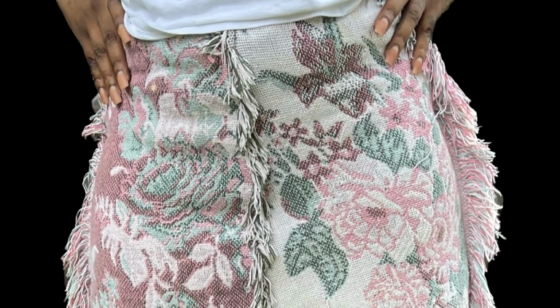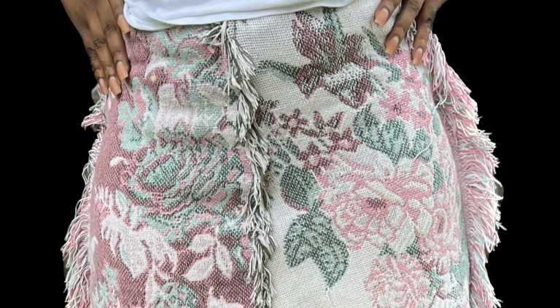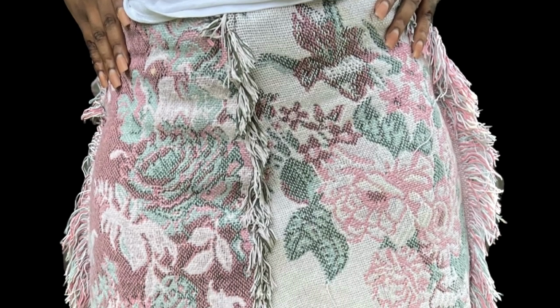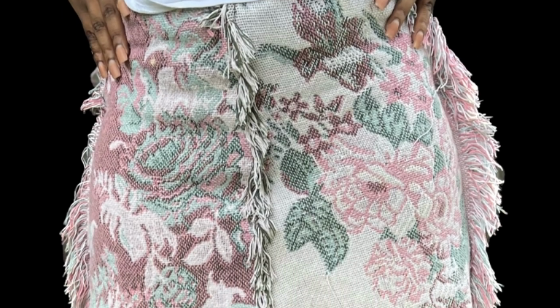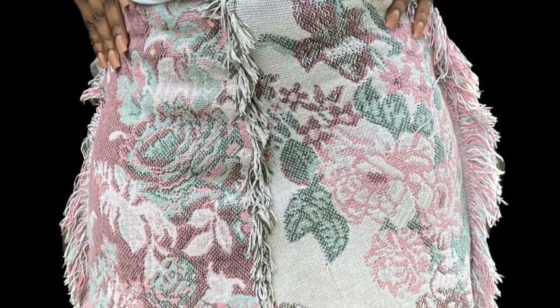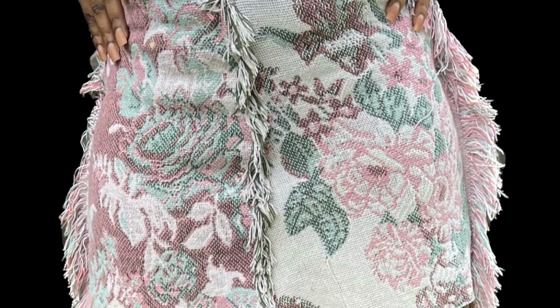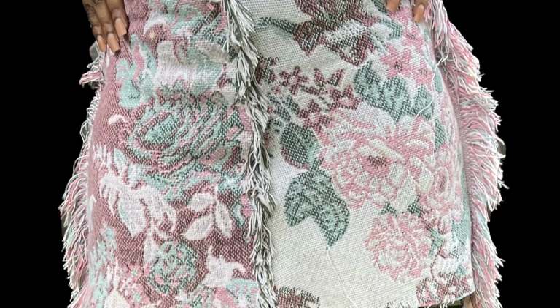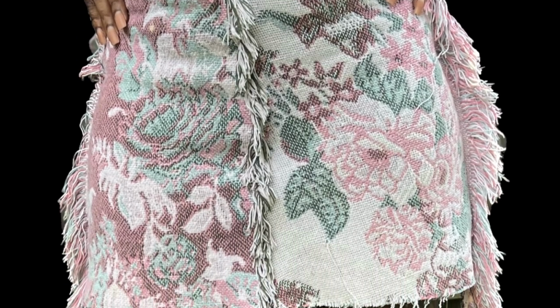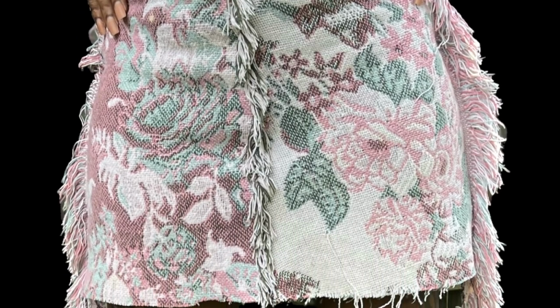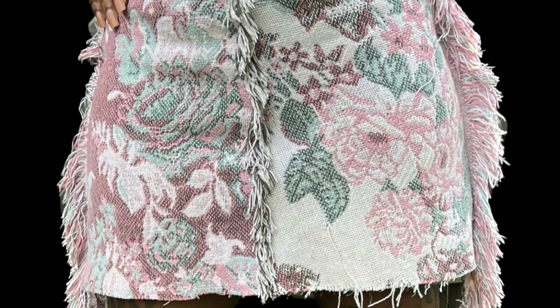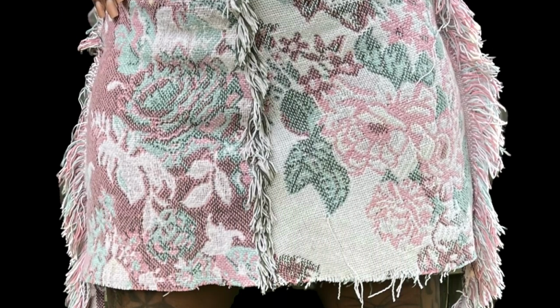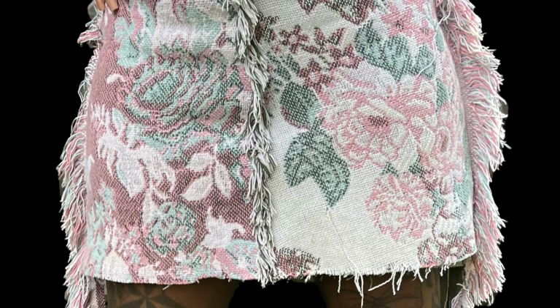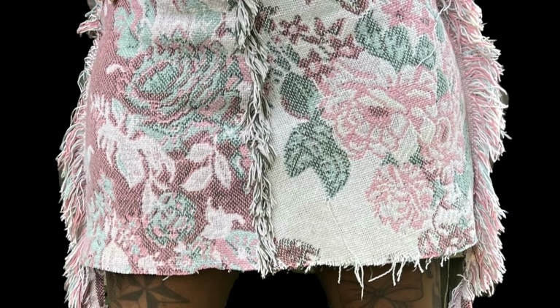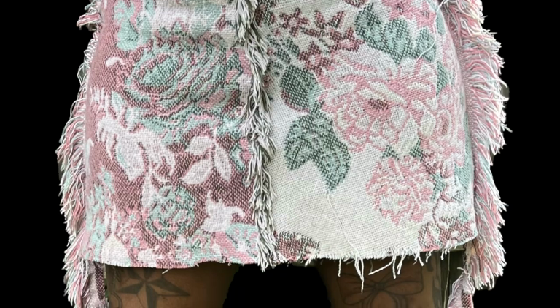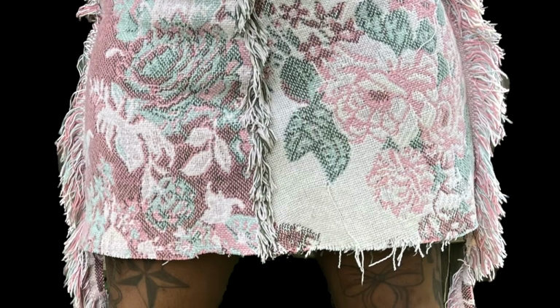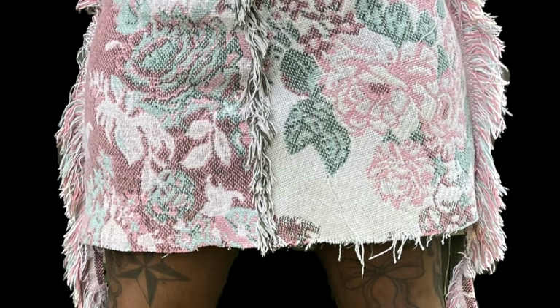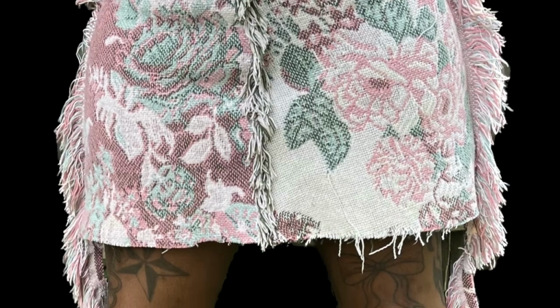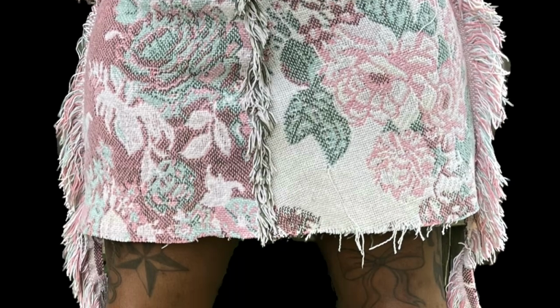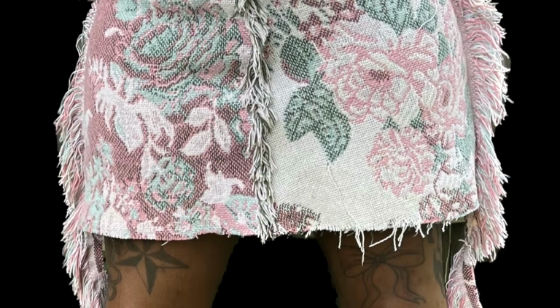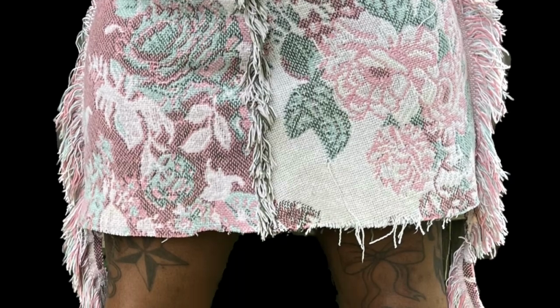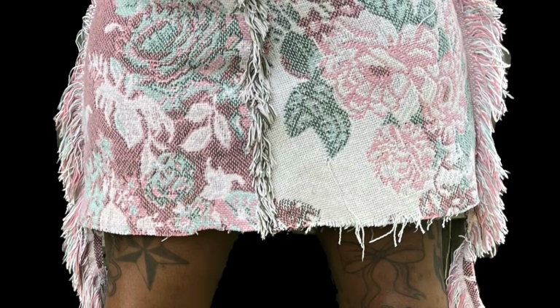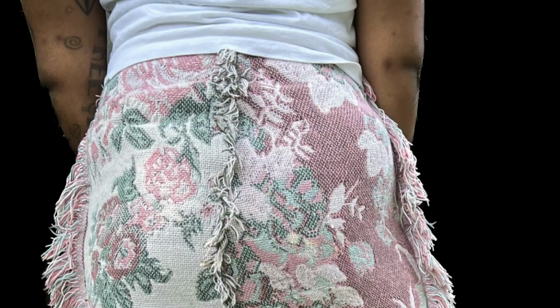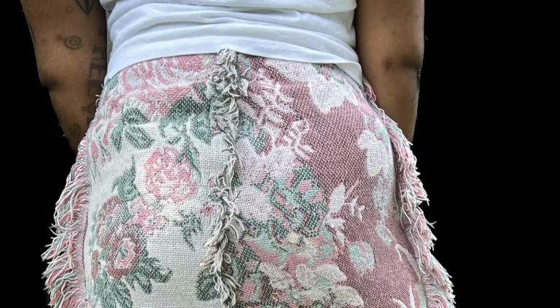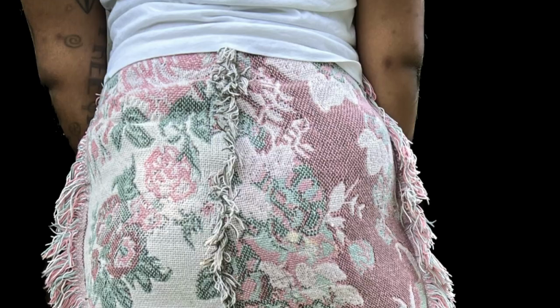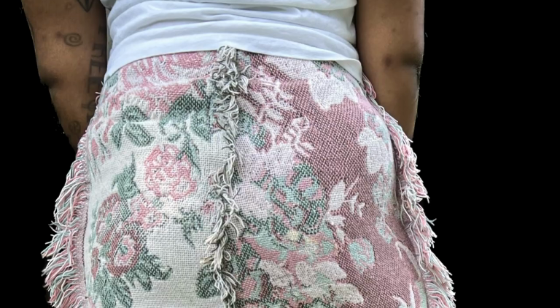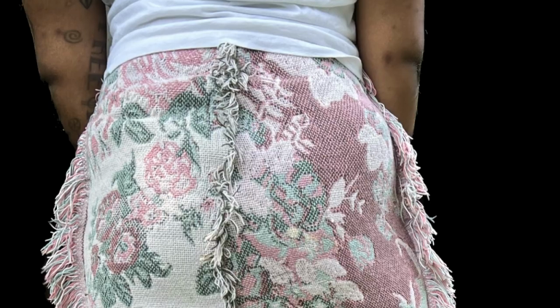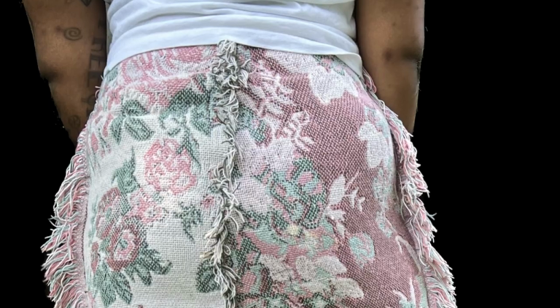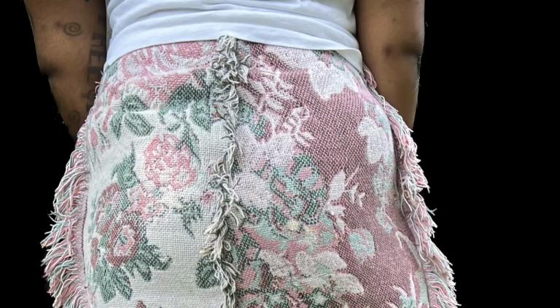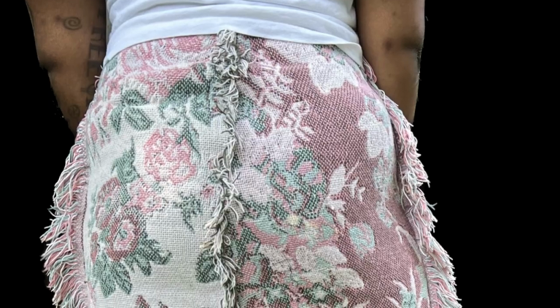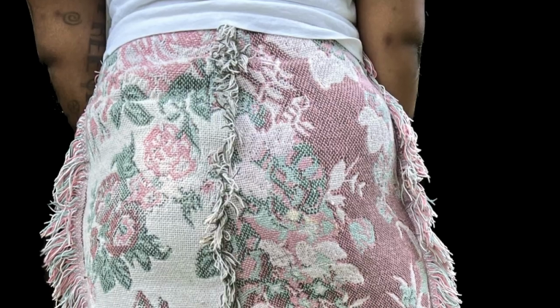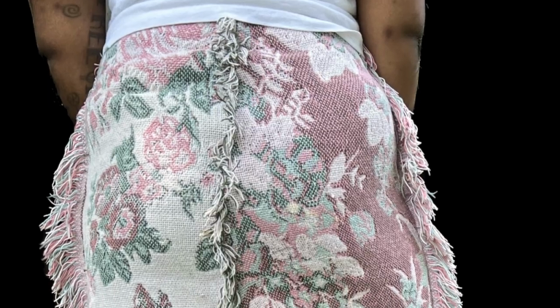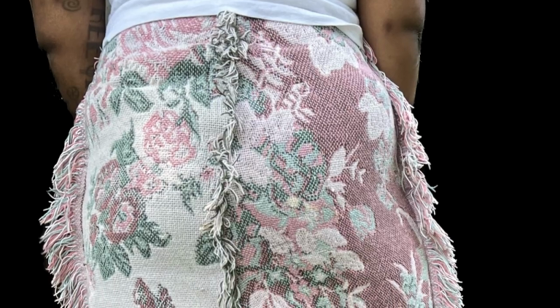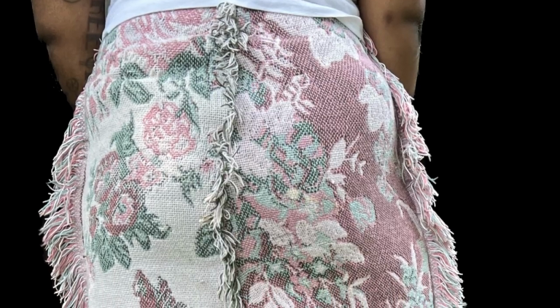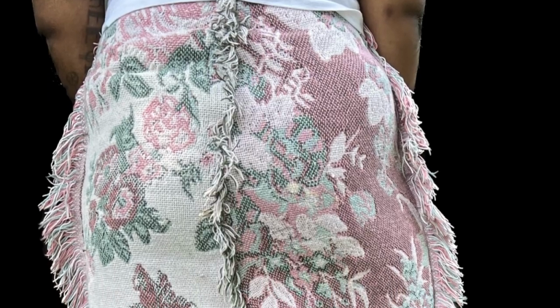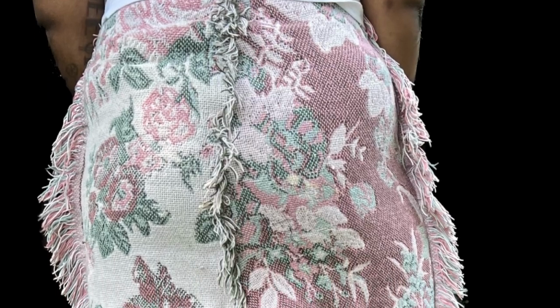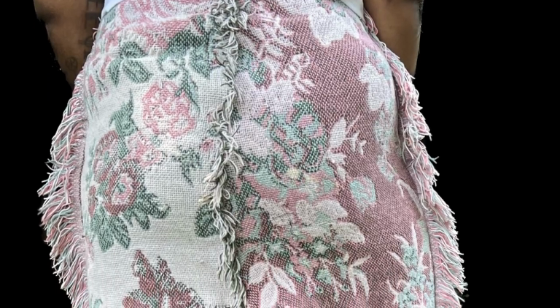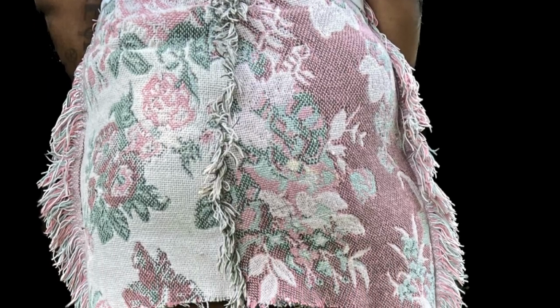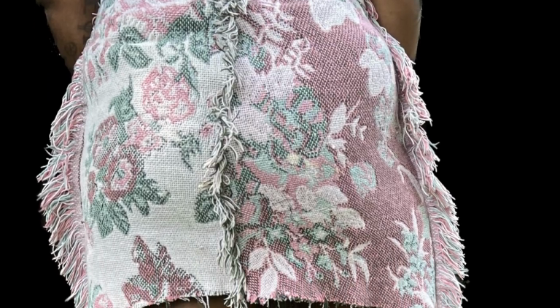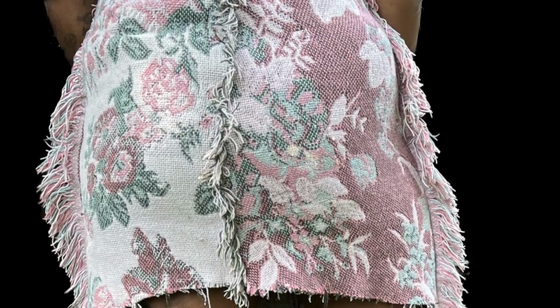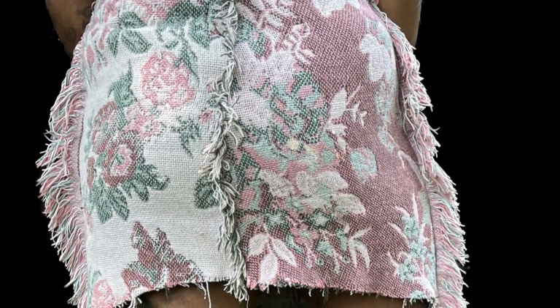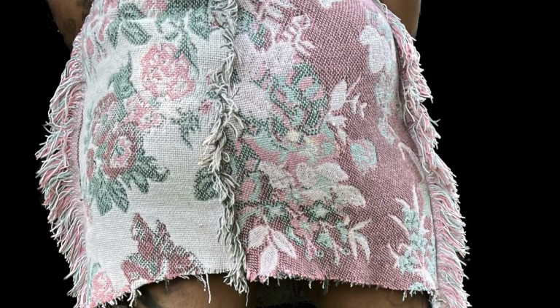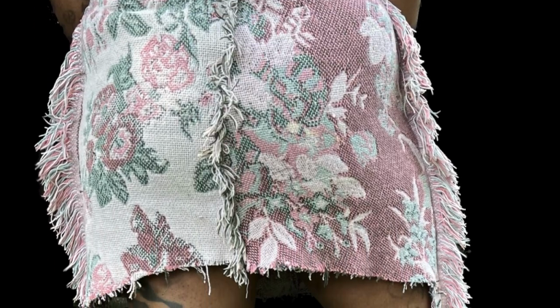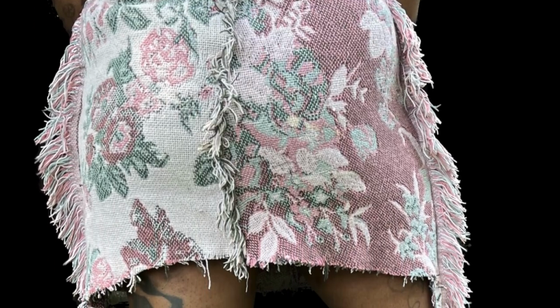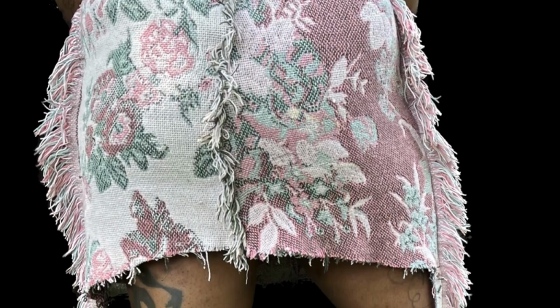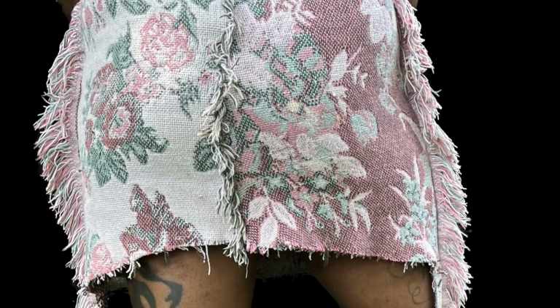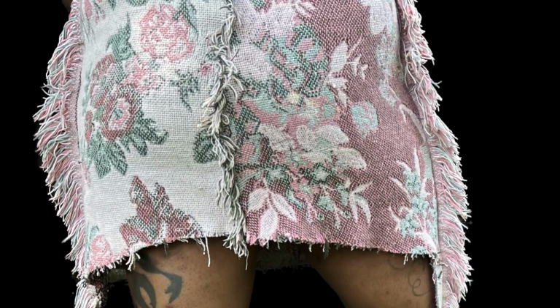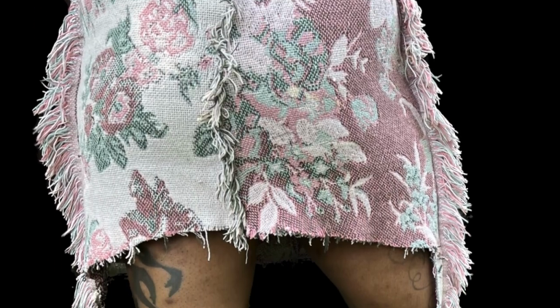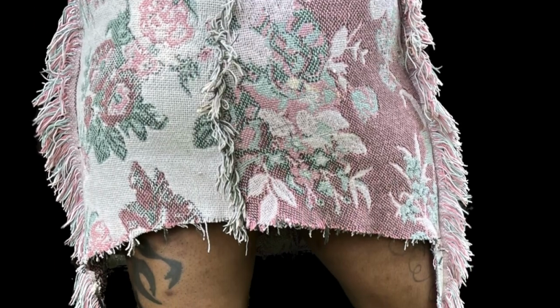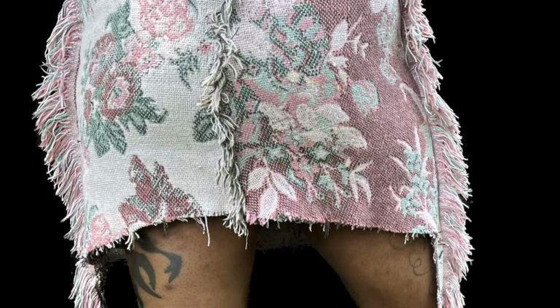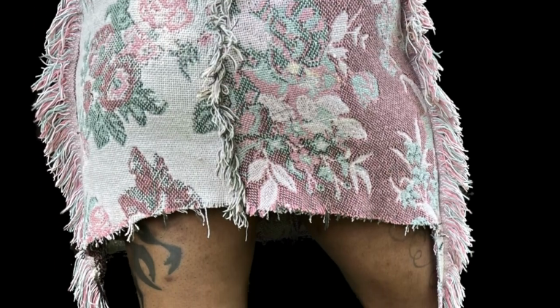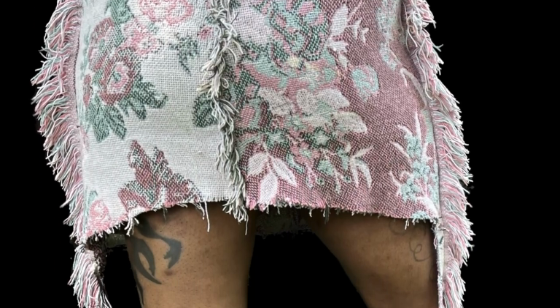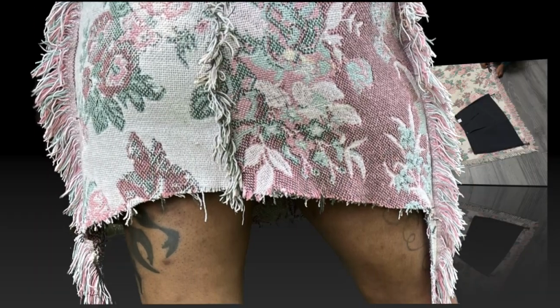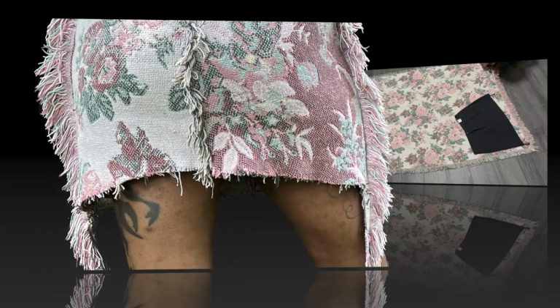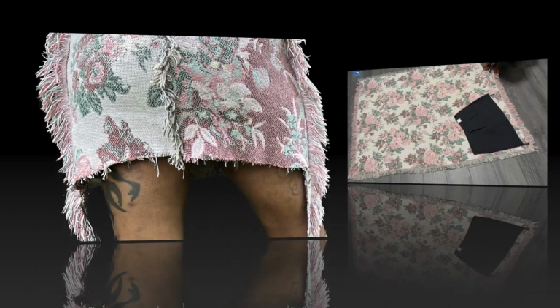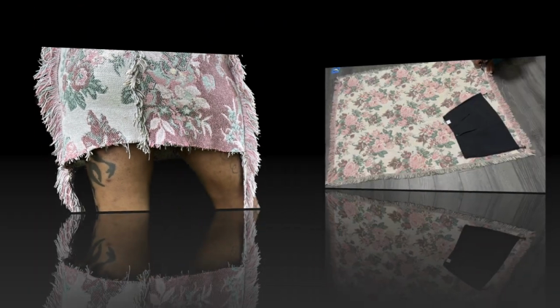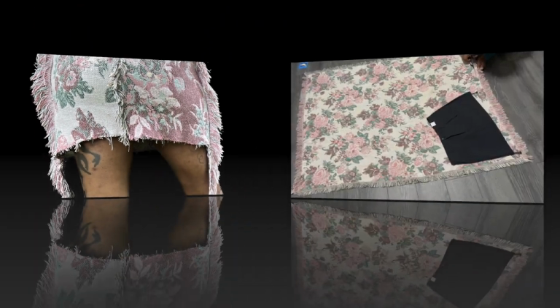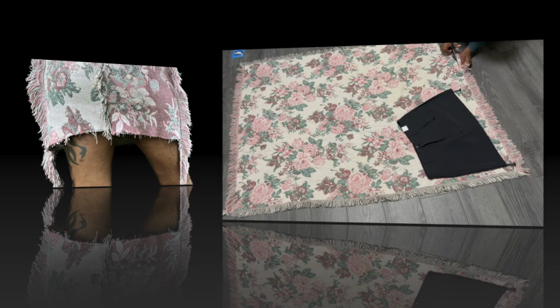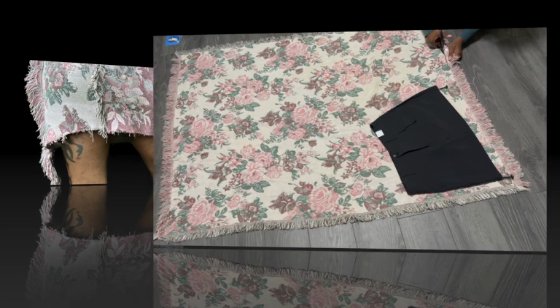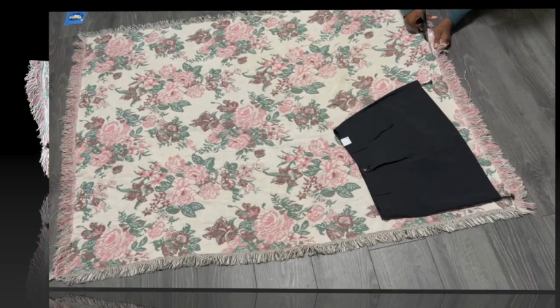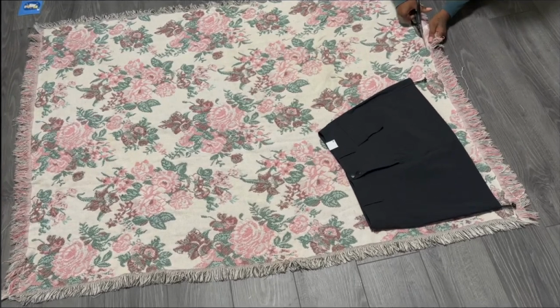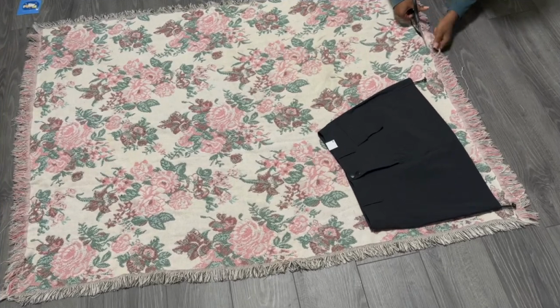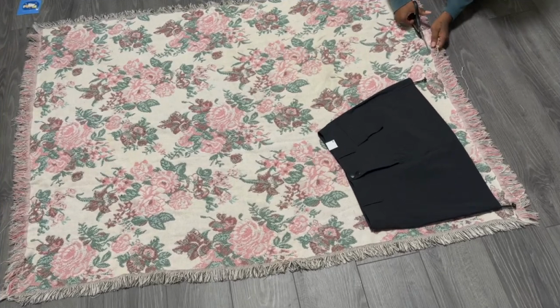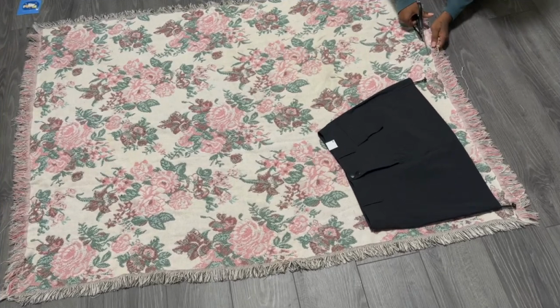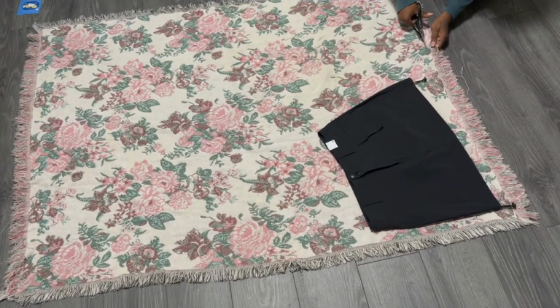Hey guys, welcome back to my channel. I will be showing you how to make this tapestry skirt from a grandma blanket. Let's go.